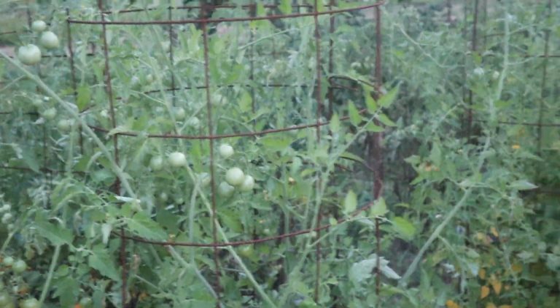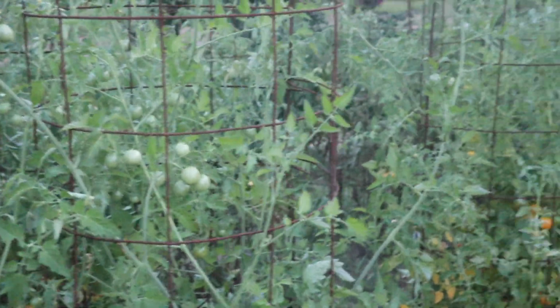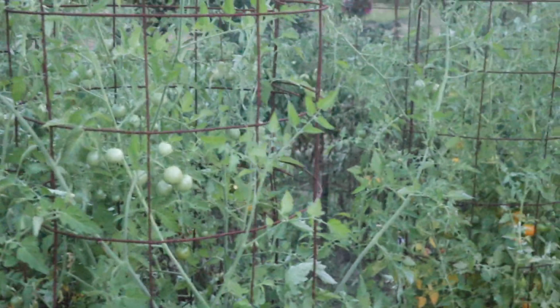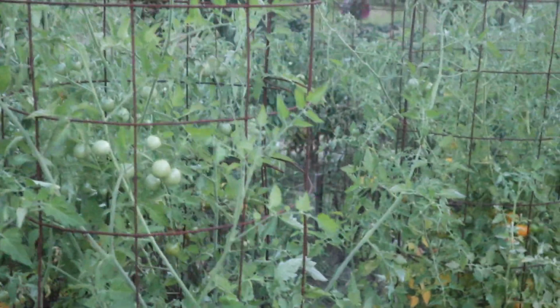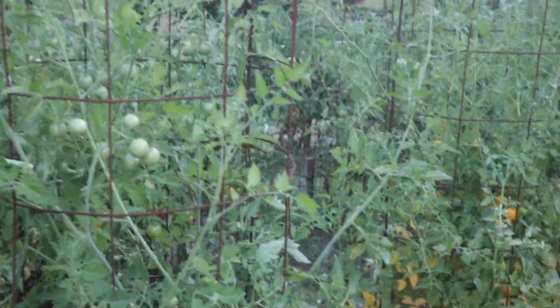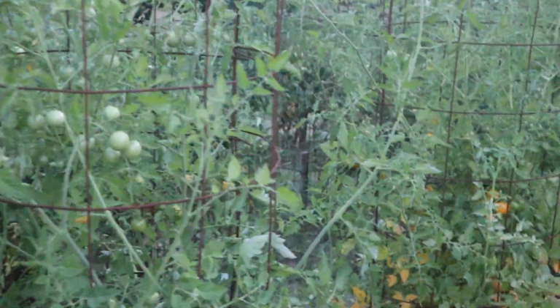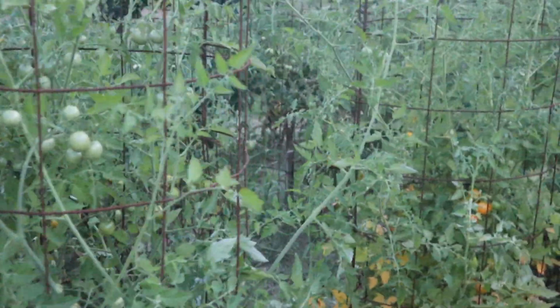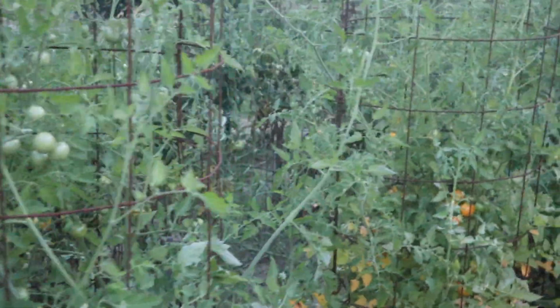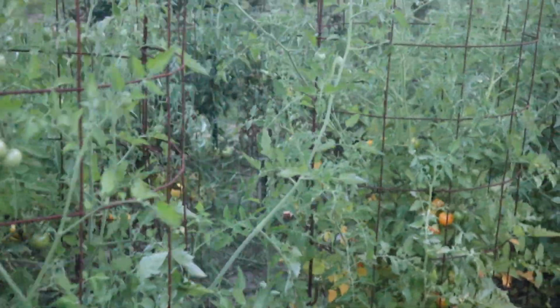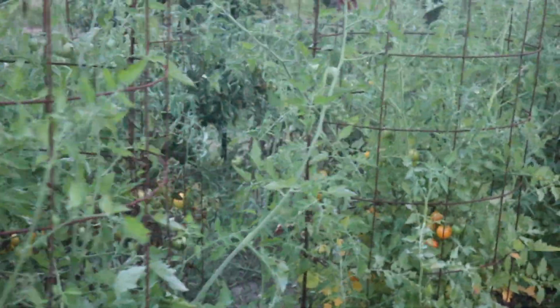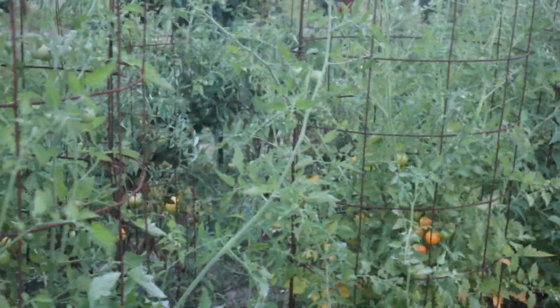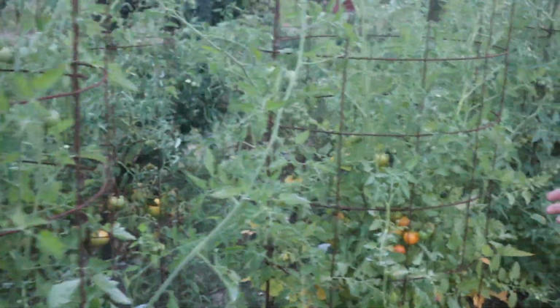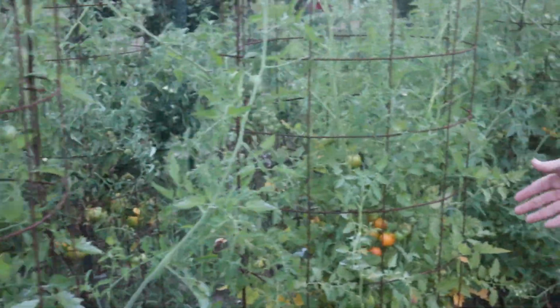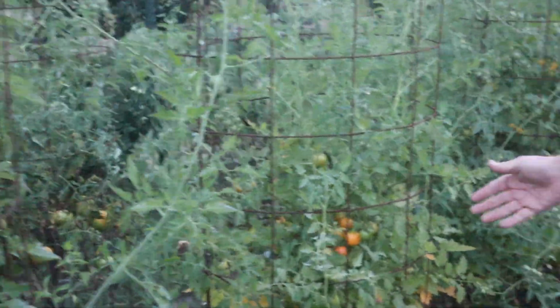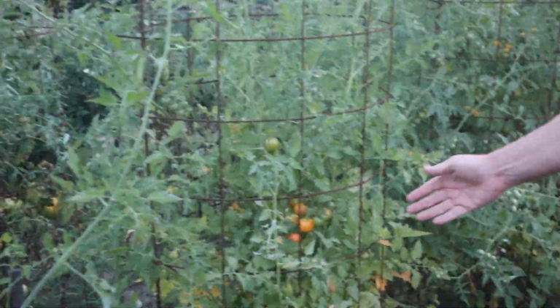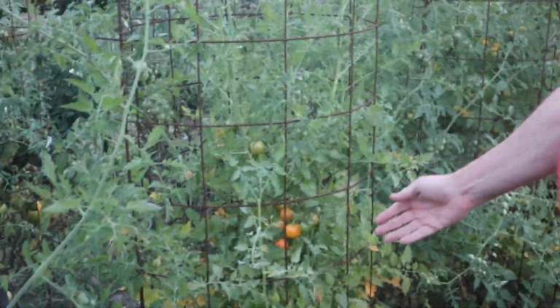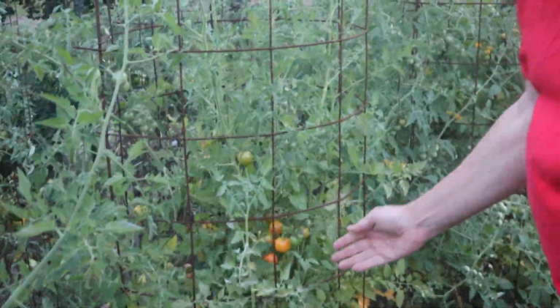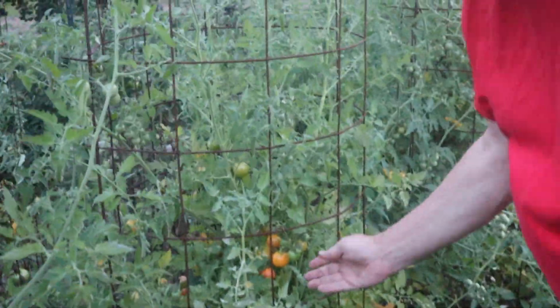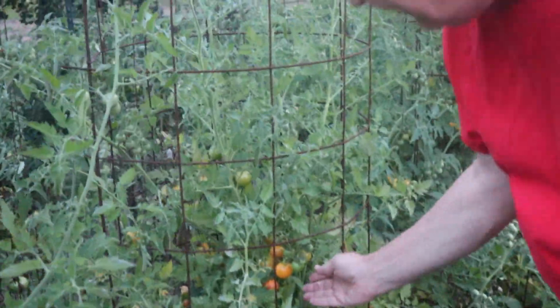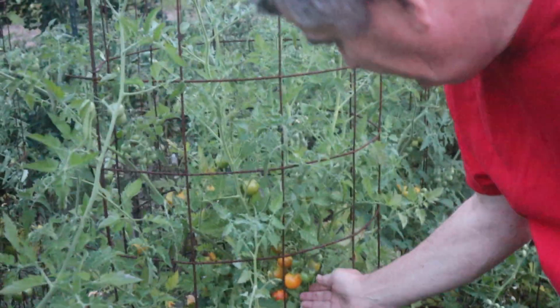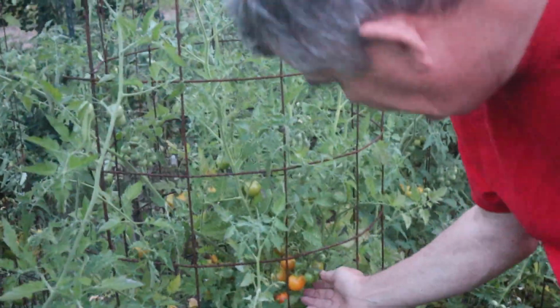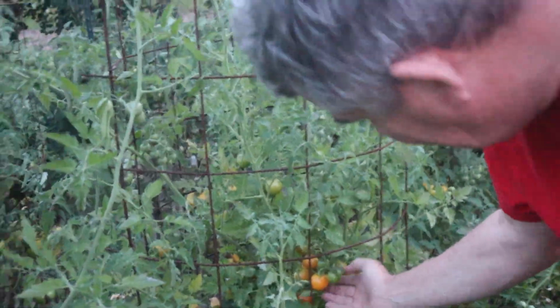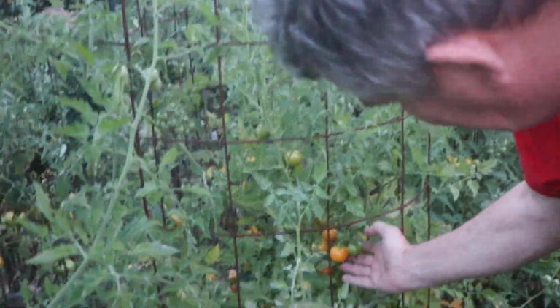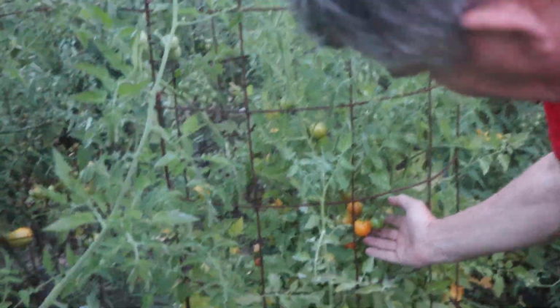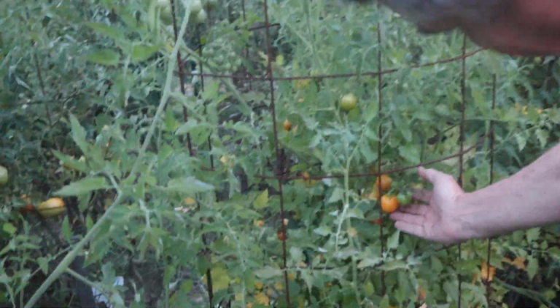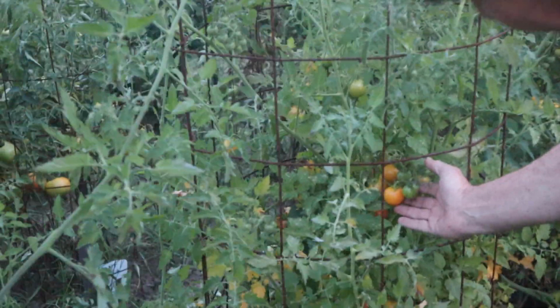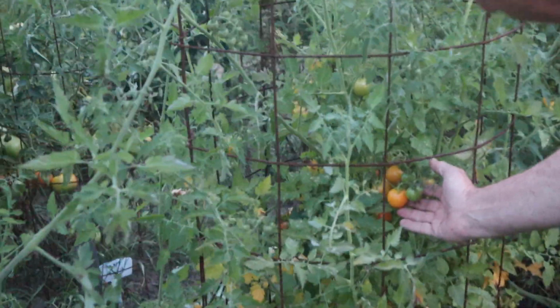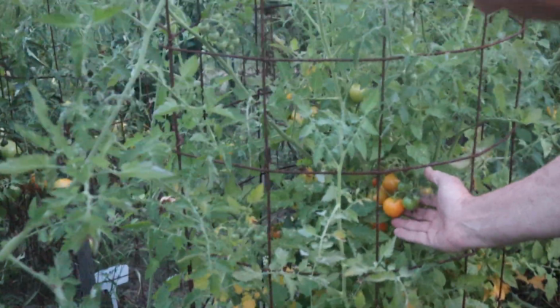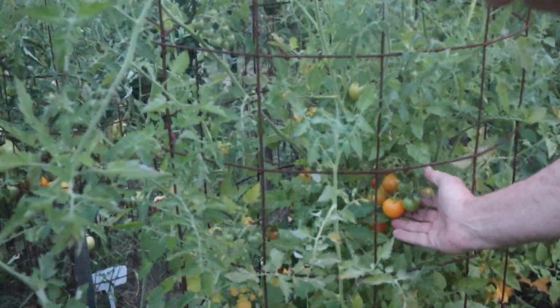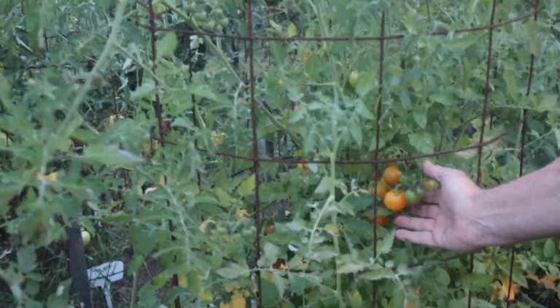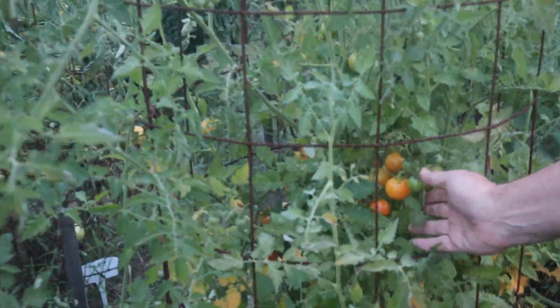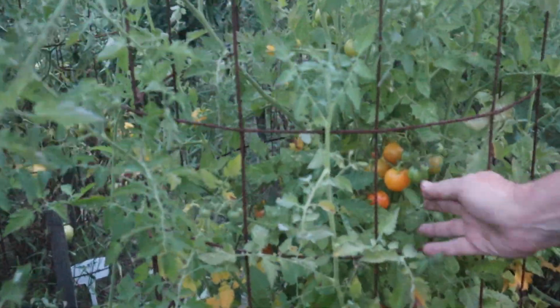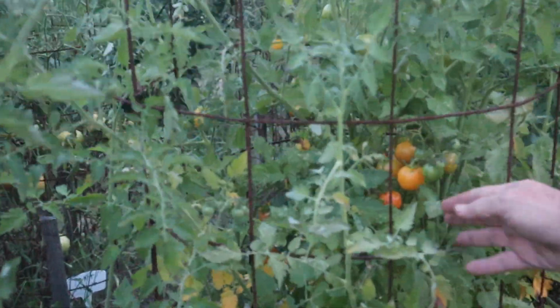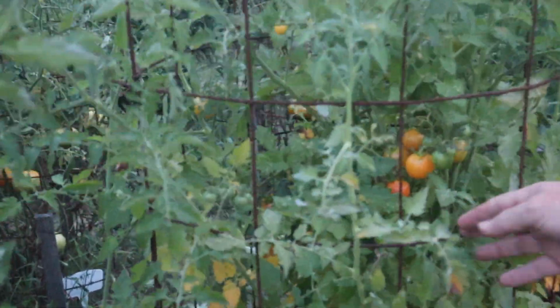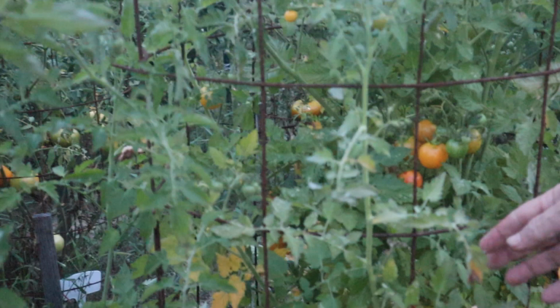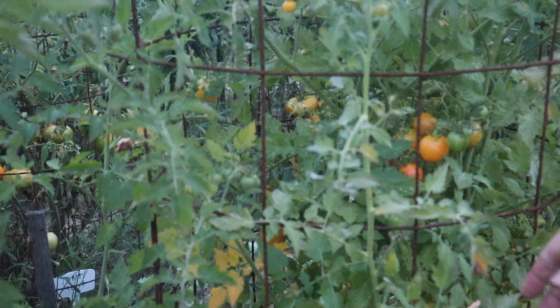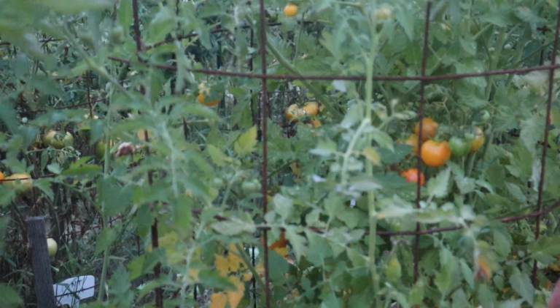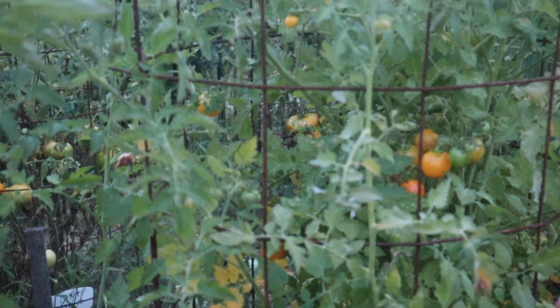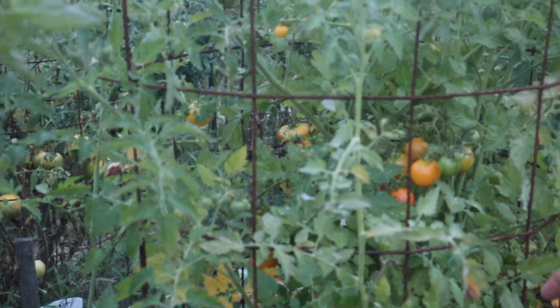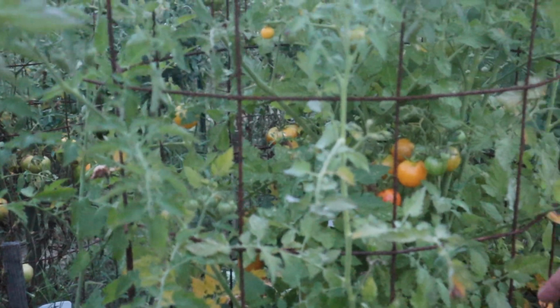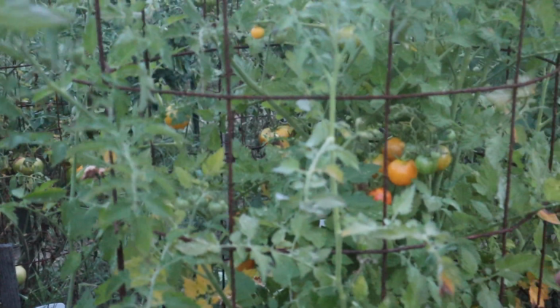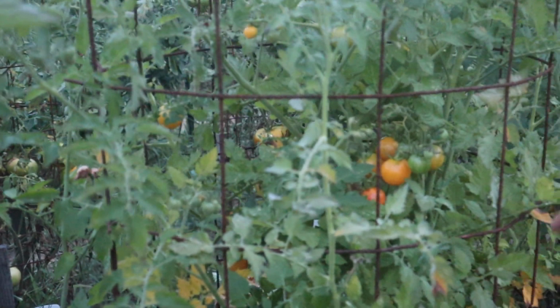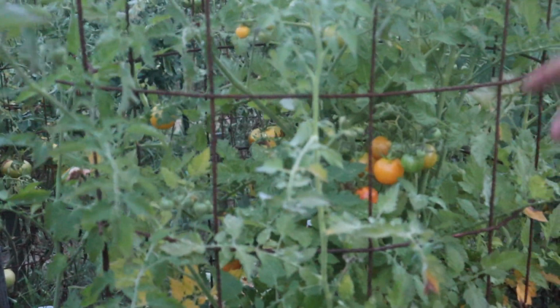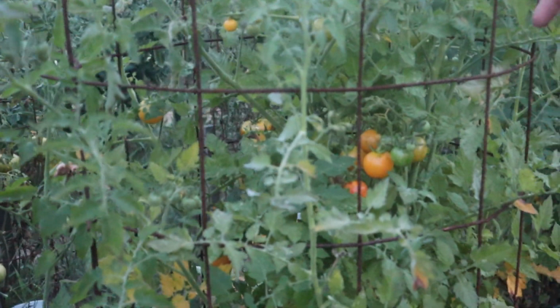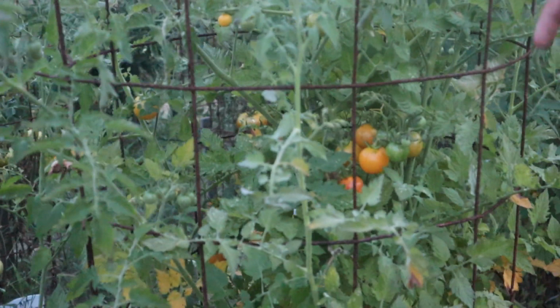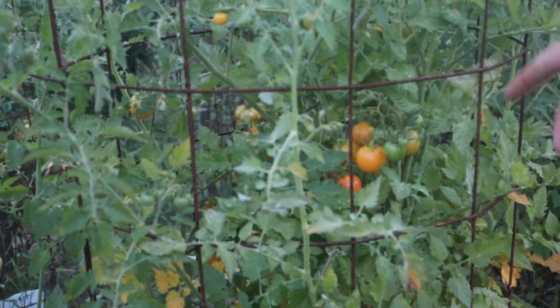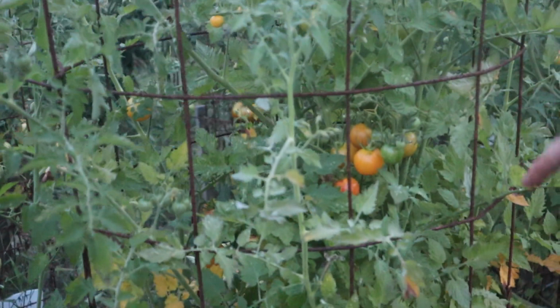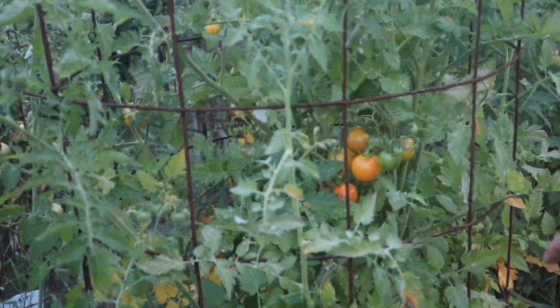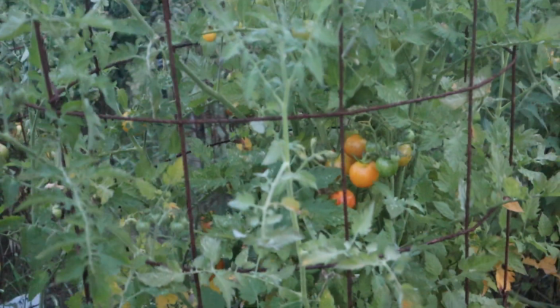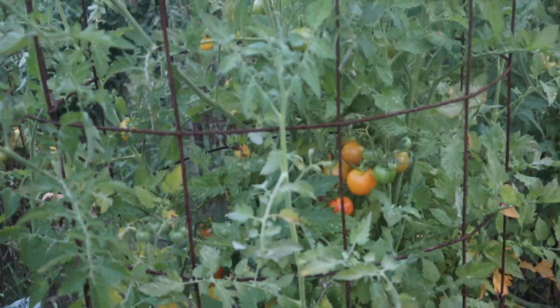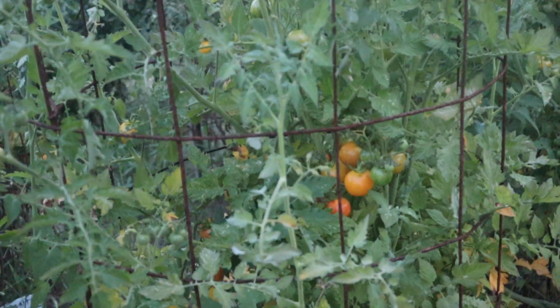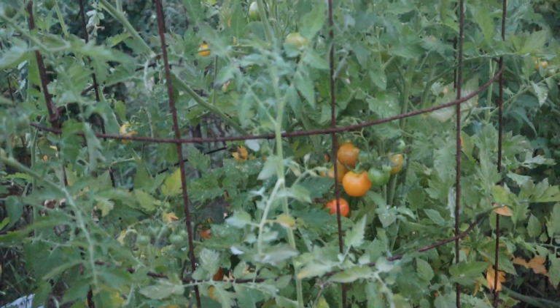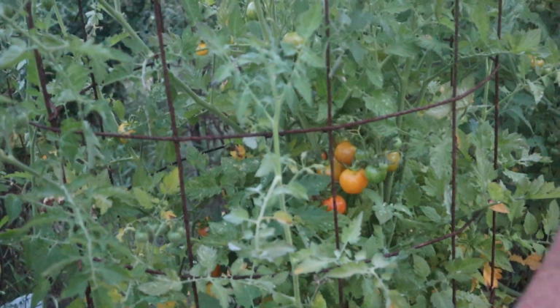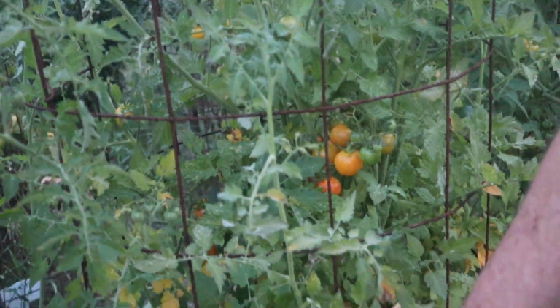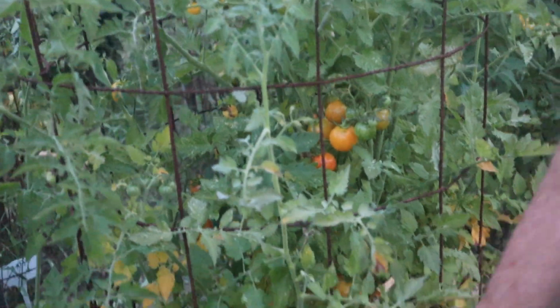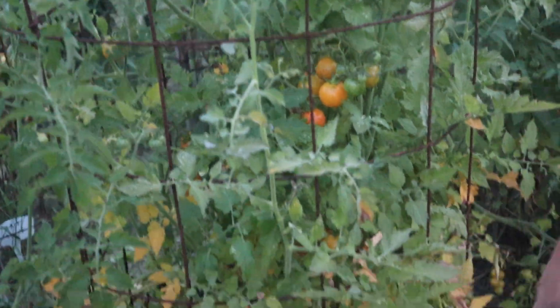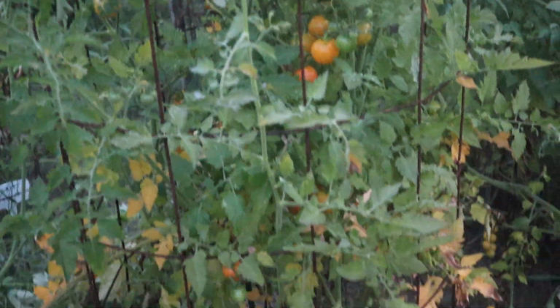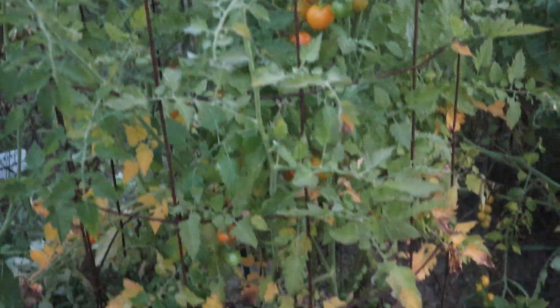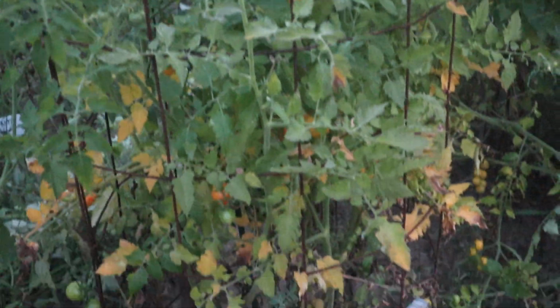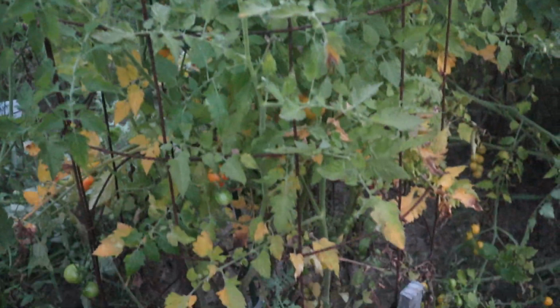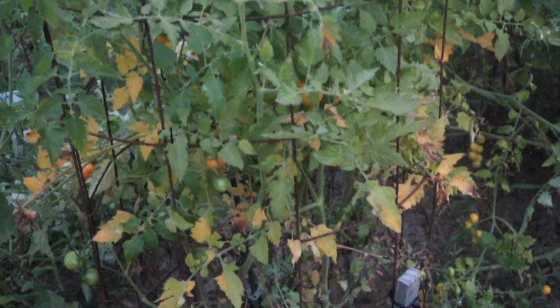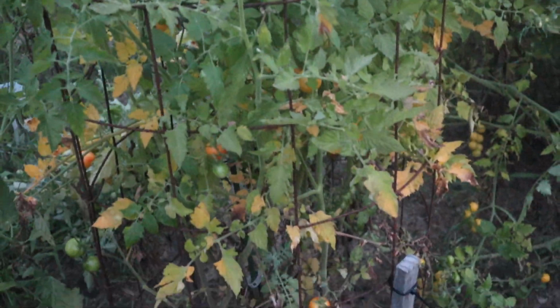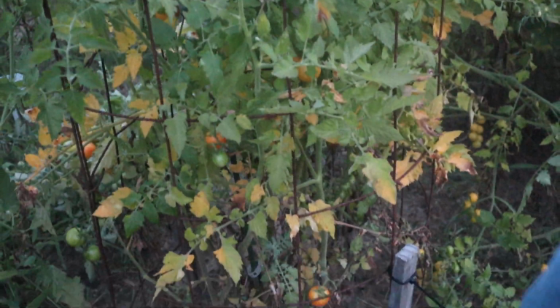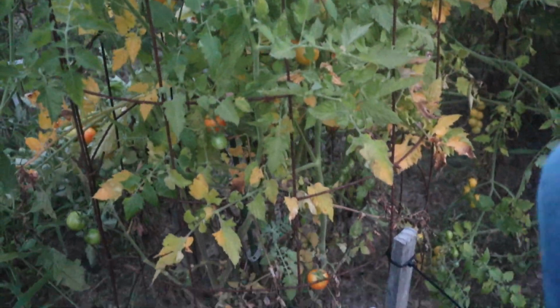This is the Tropical Sunset. It's a pretty little tomato. It's starting to produce. It's got a little bit of disease down toward the bottom.